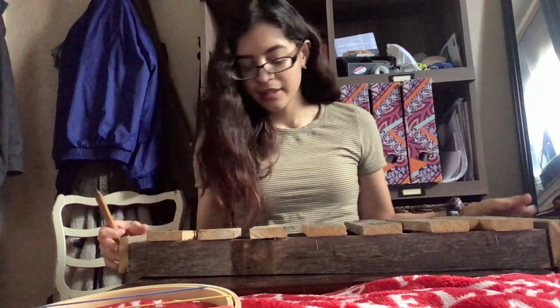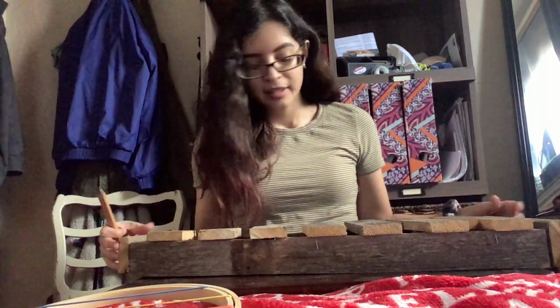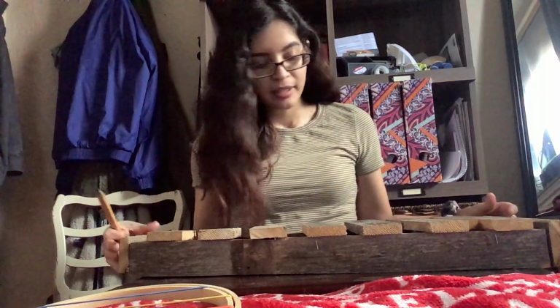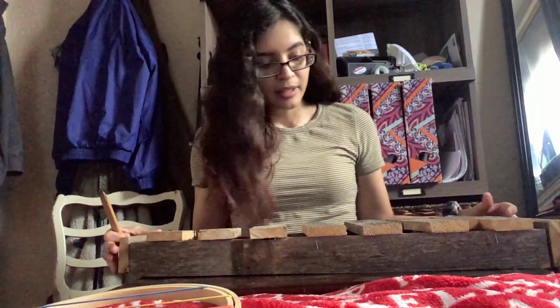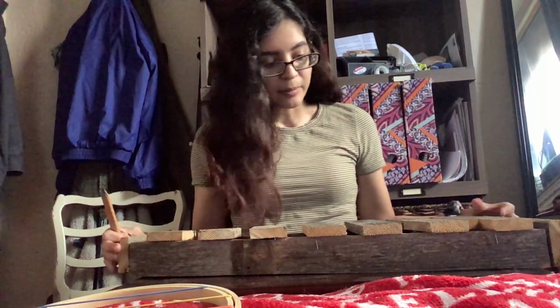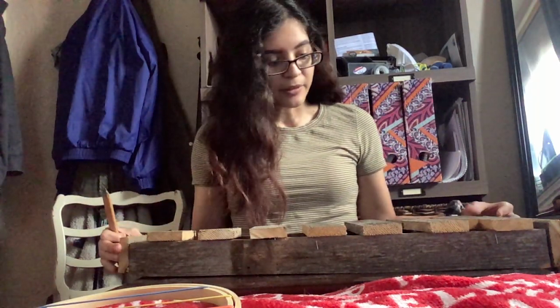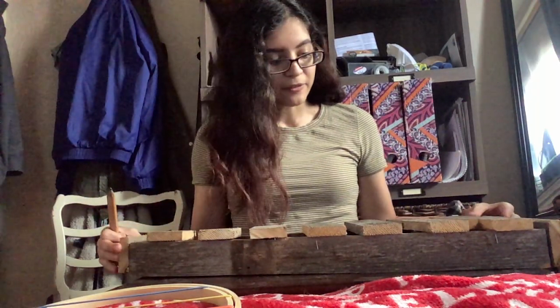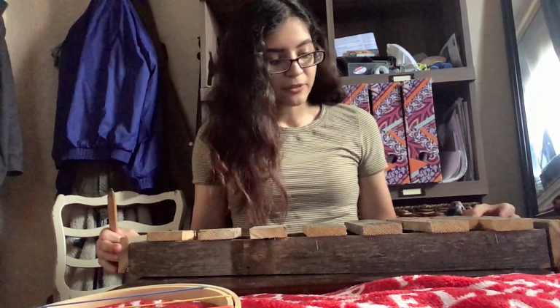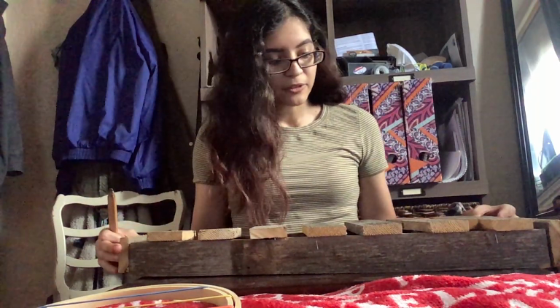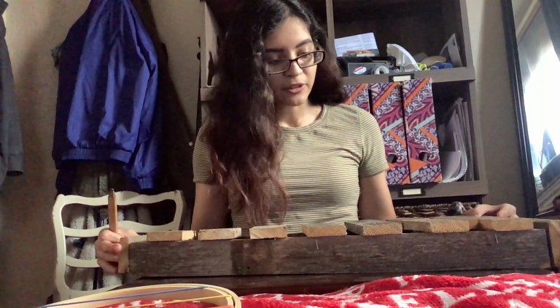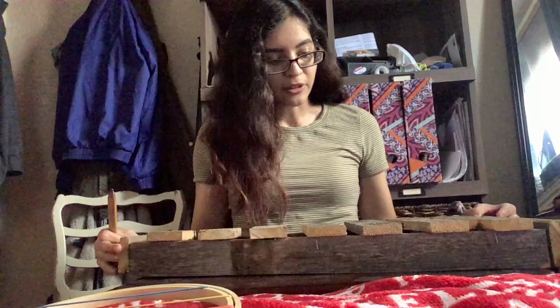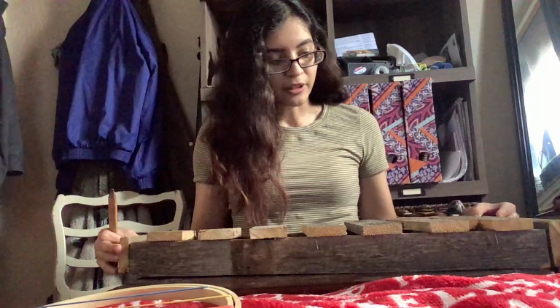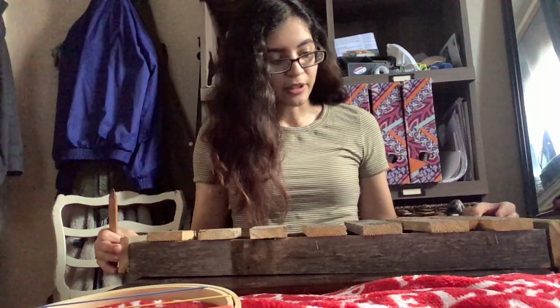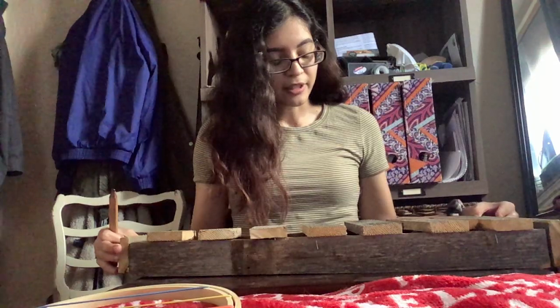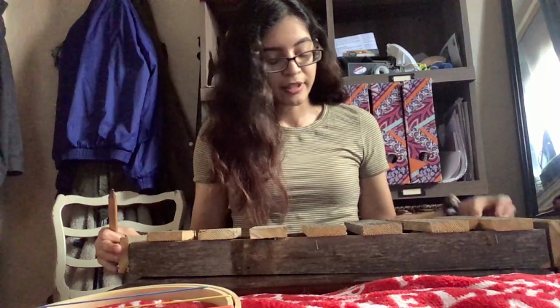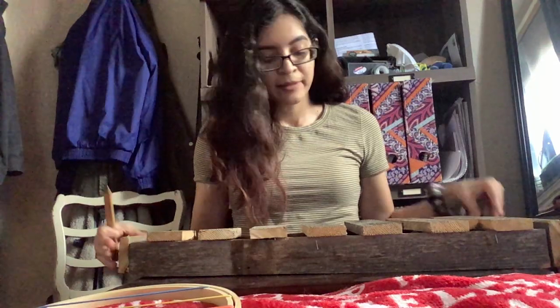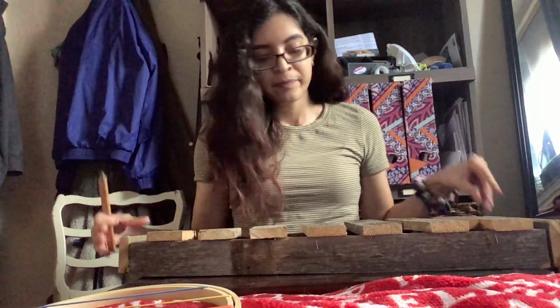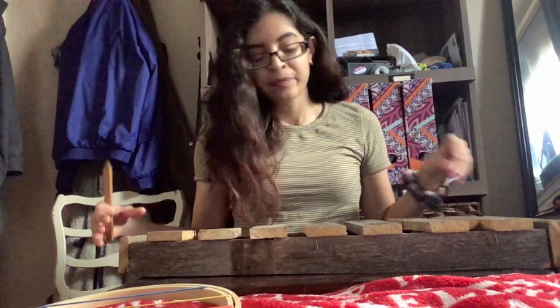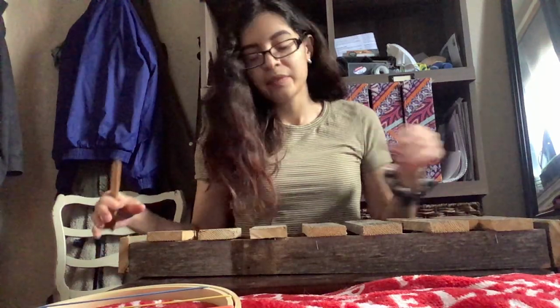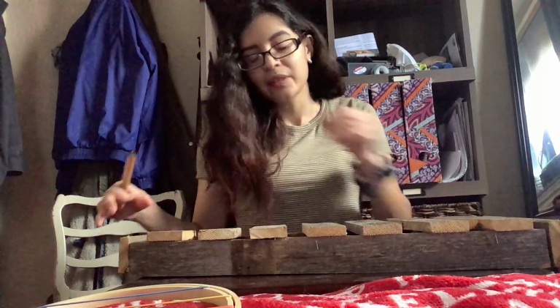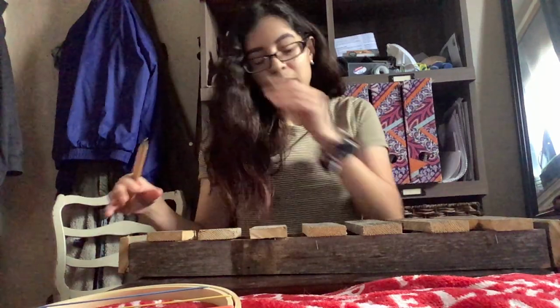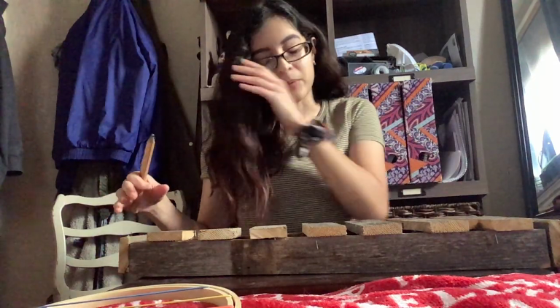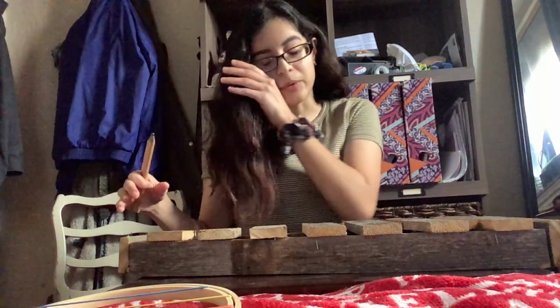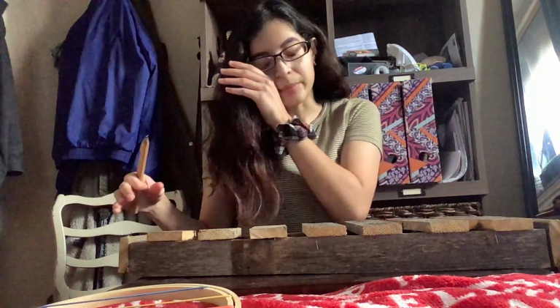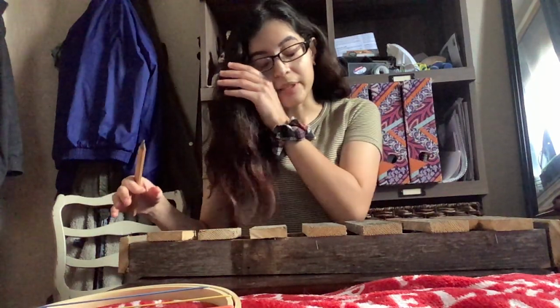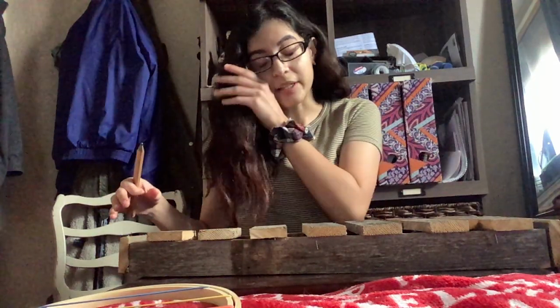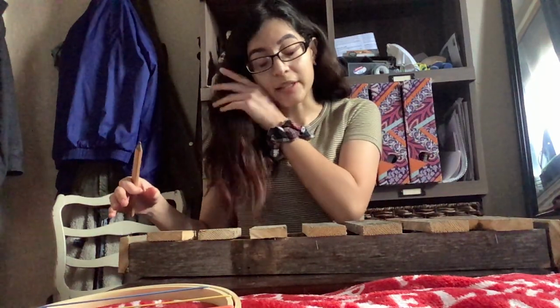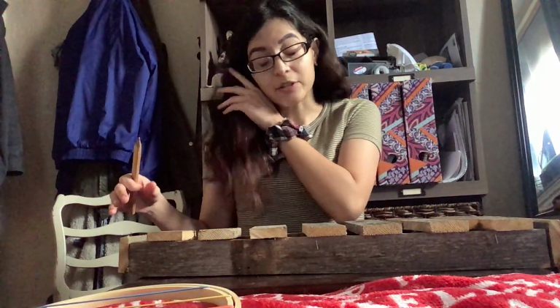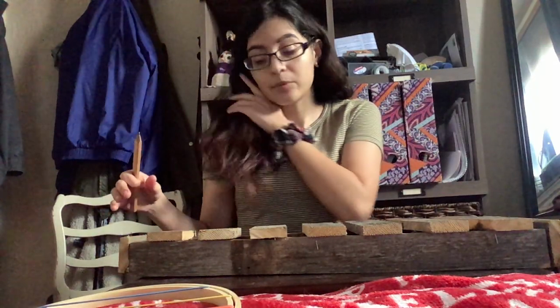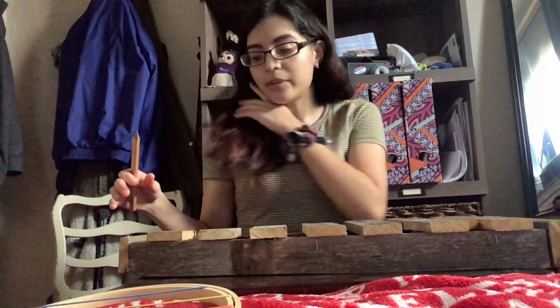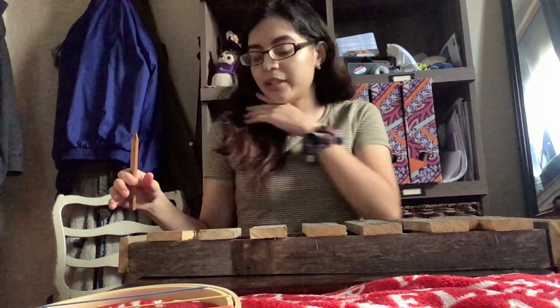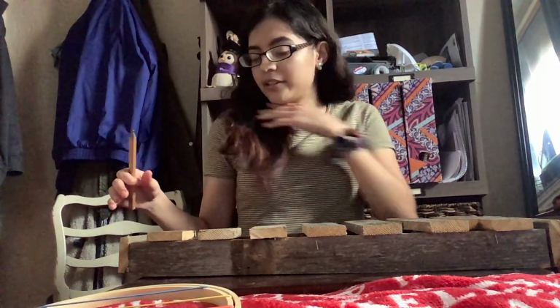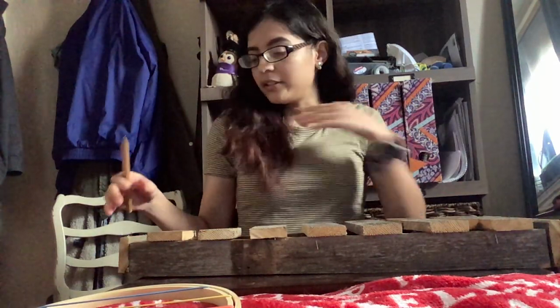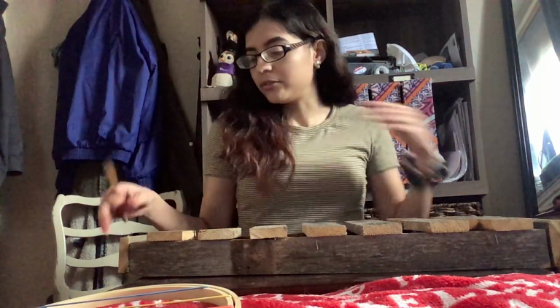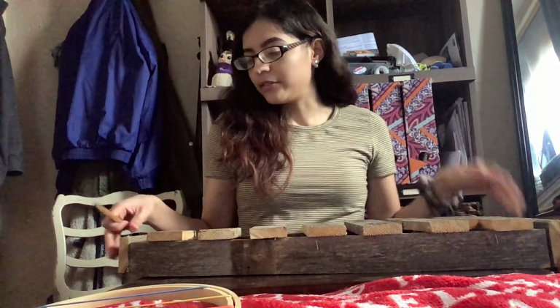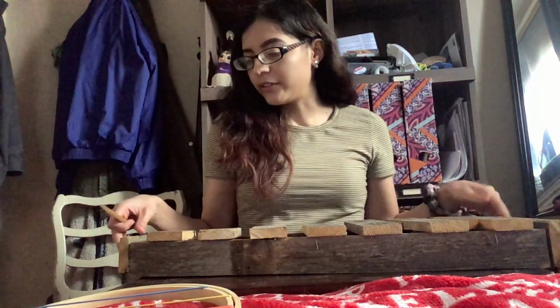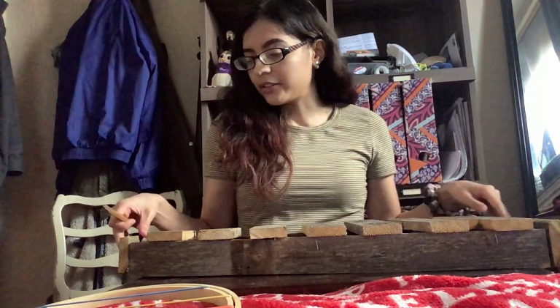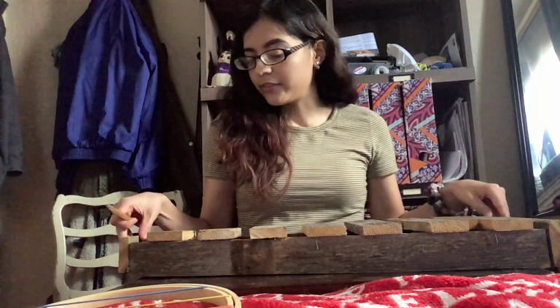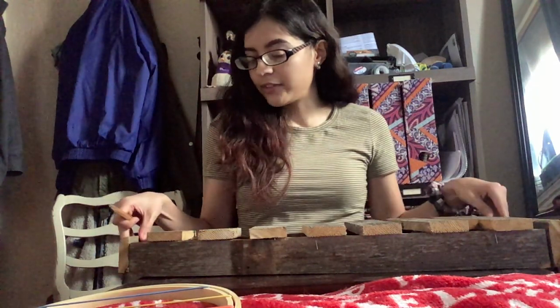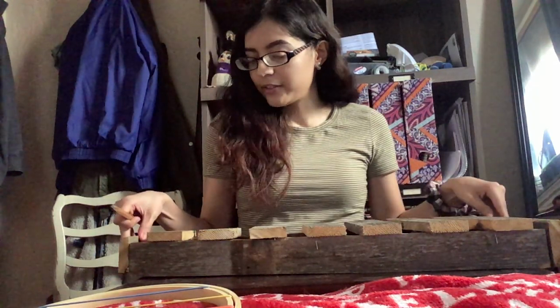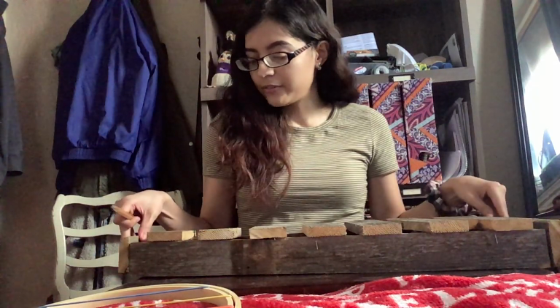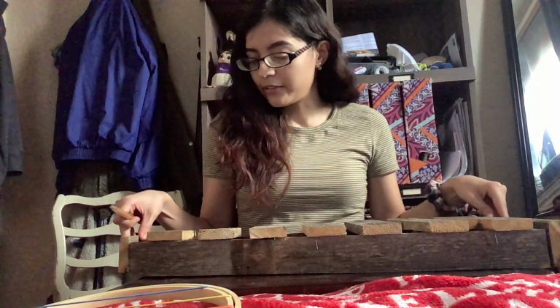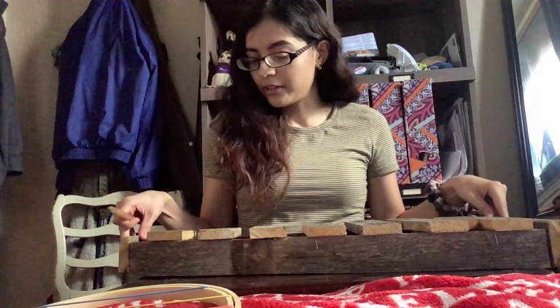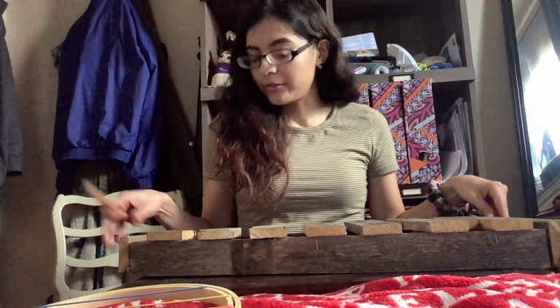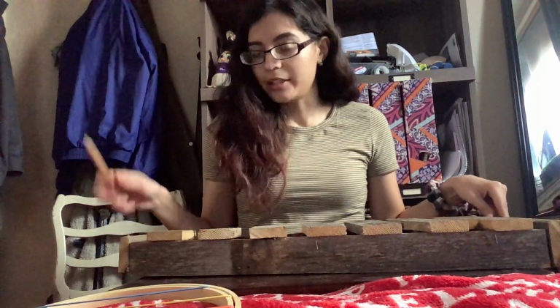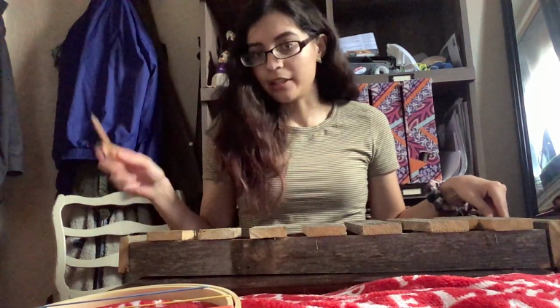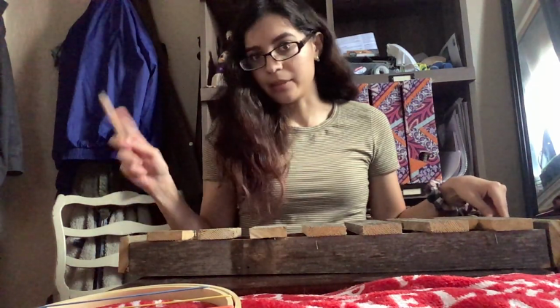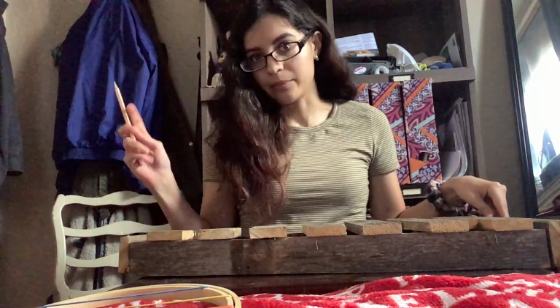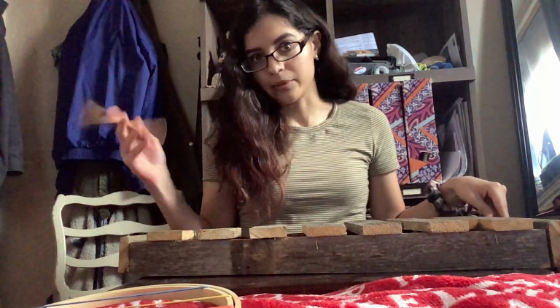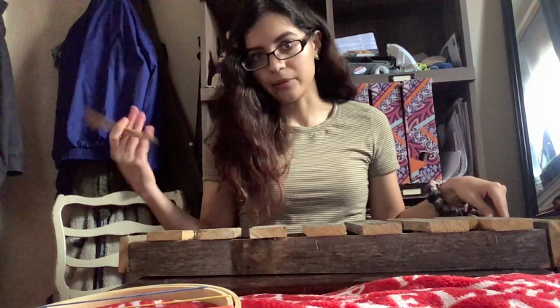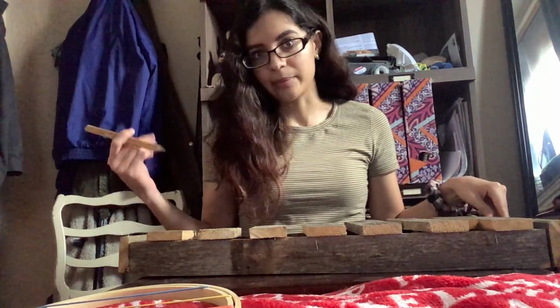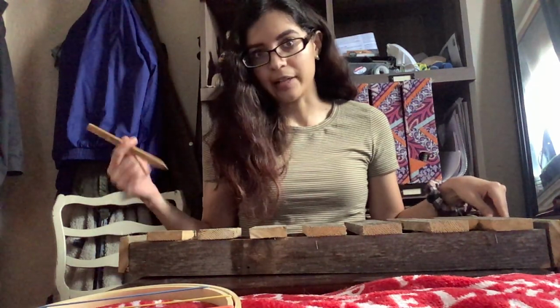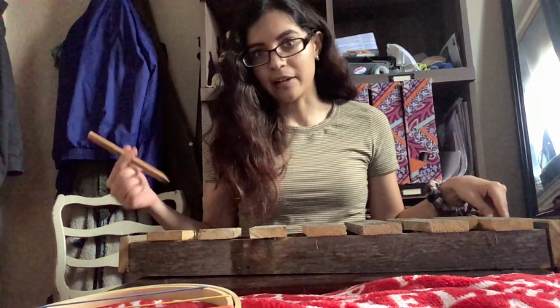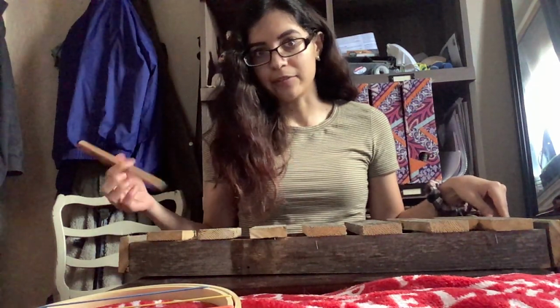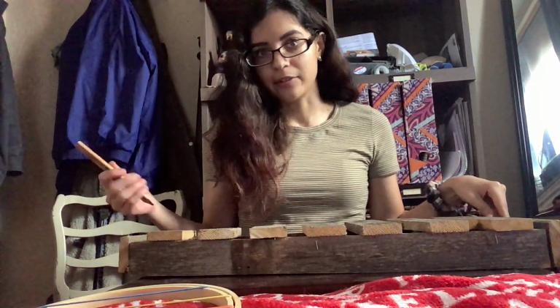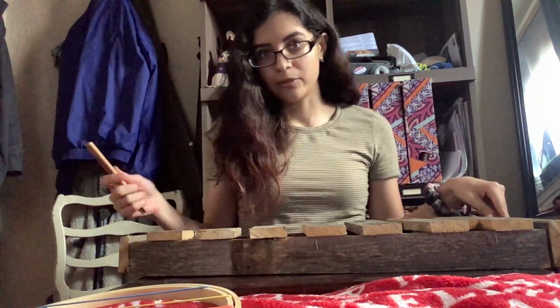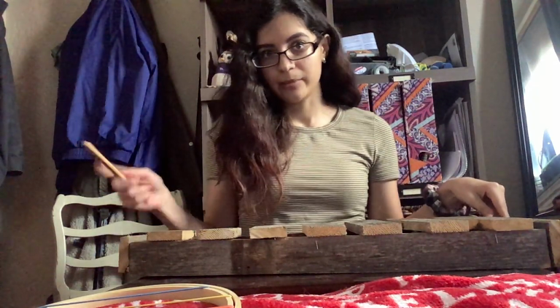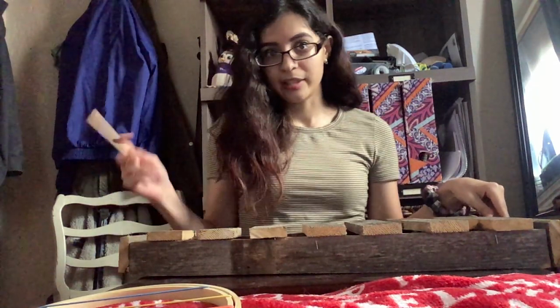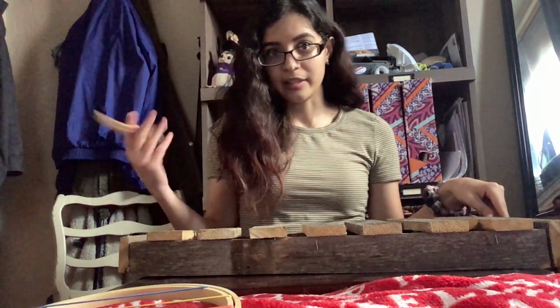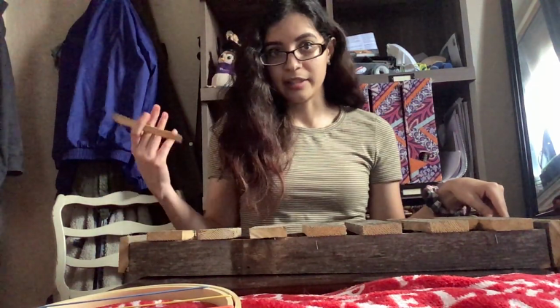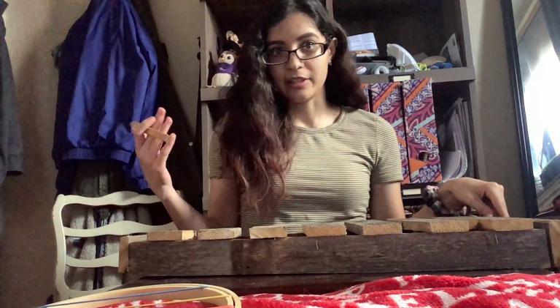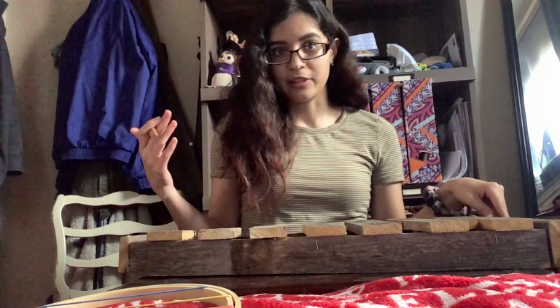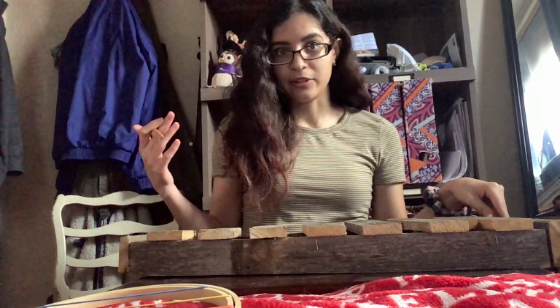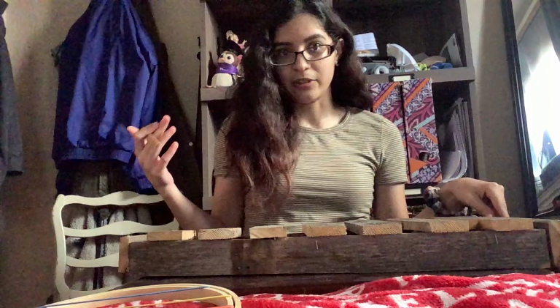My first song will be the 20th Century Fox Fanfare written and composed by Alfred Newman in 1933.